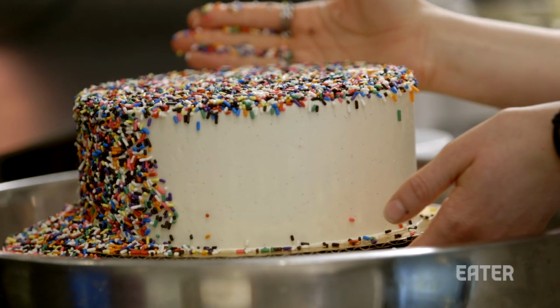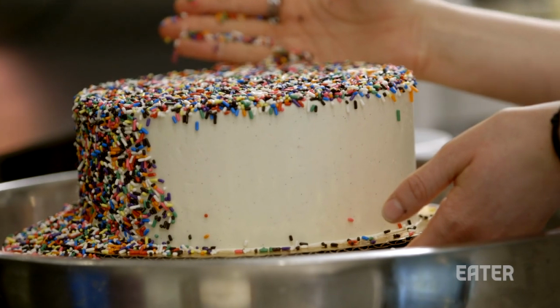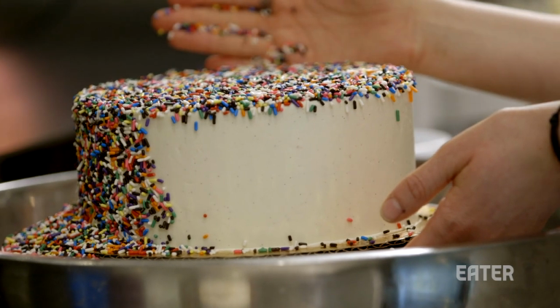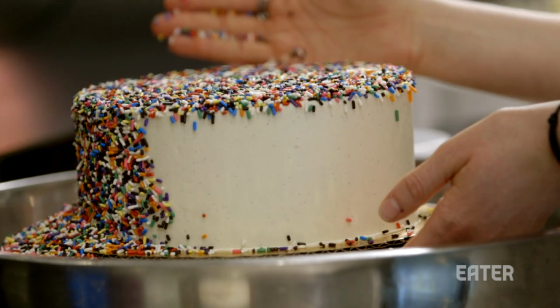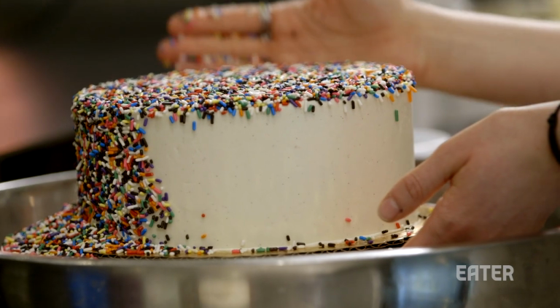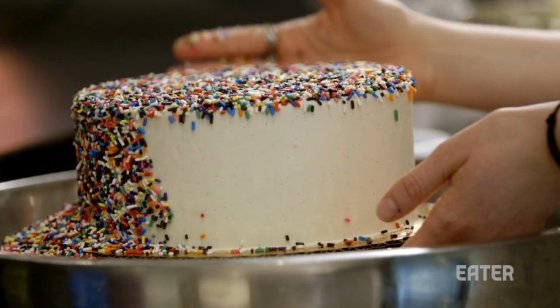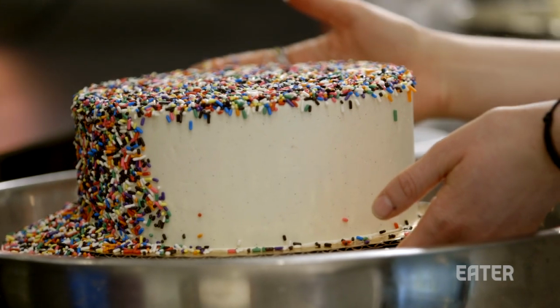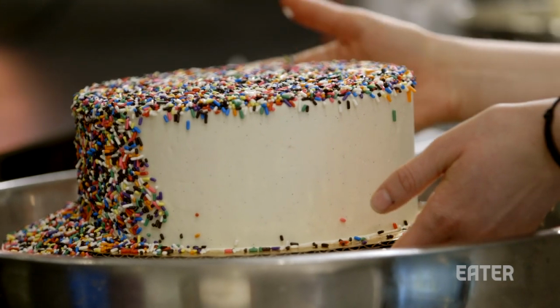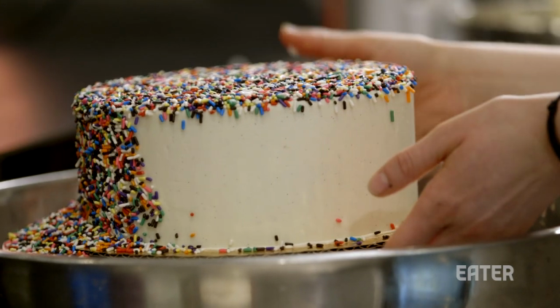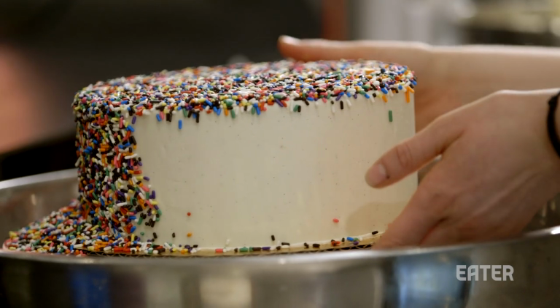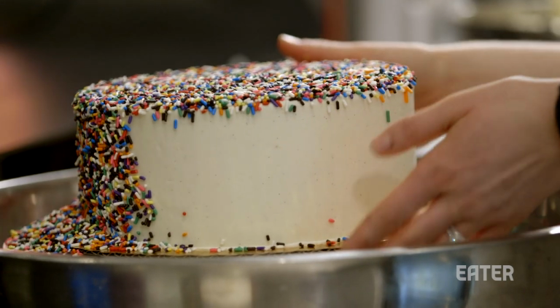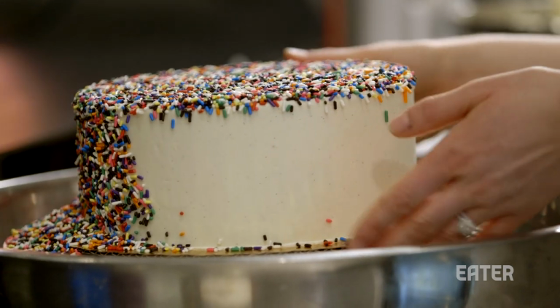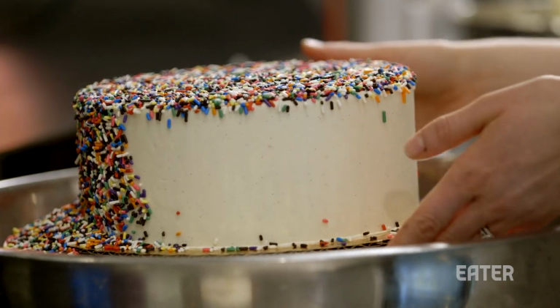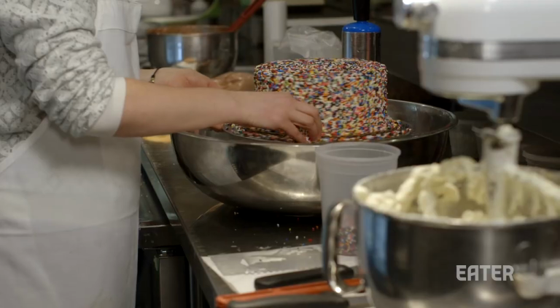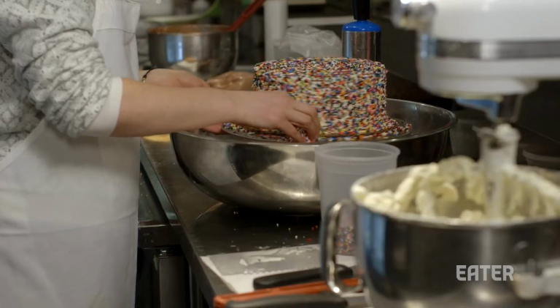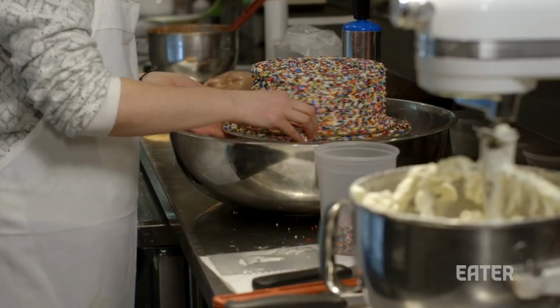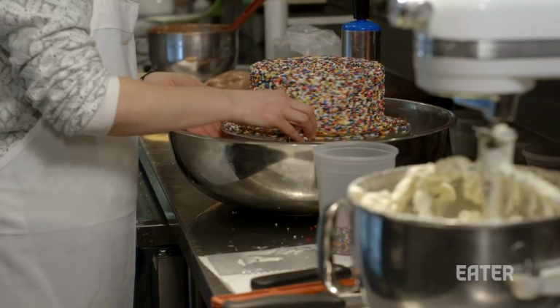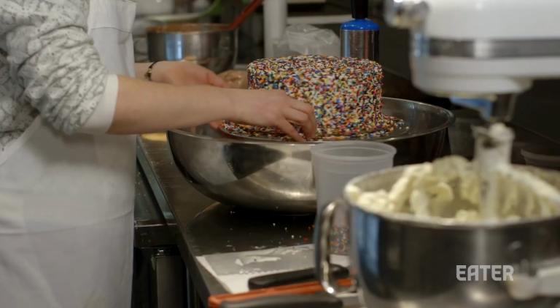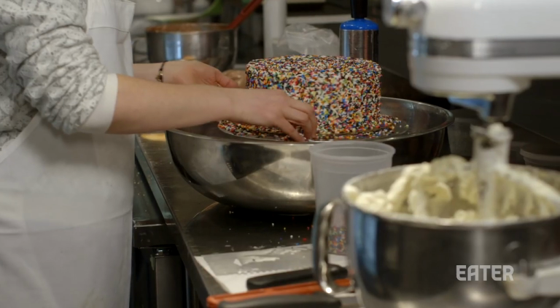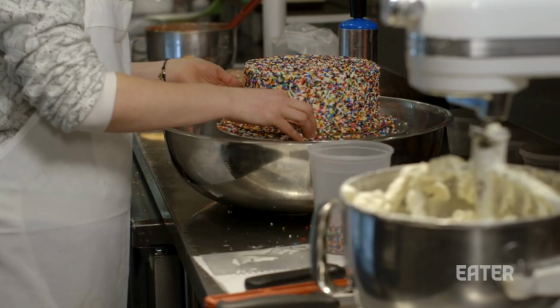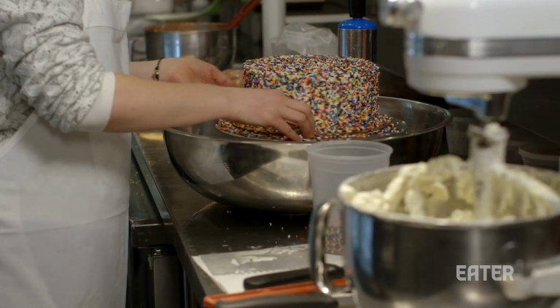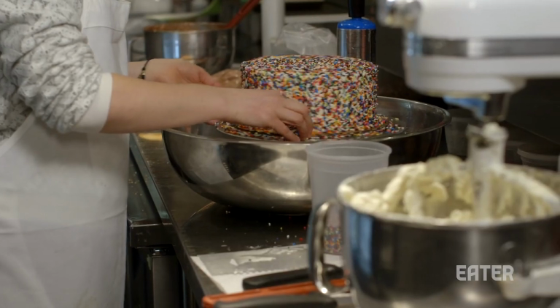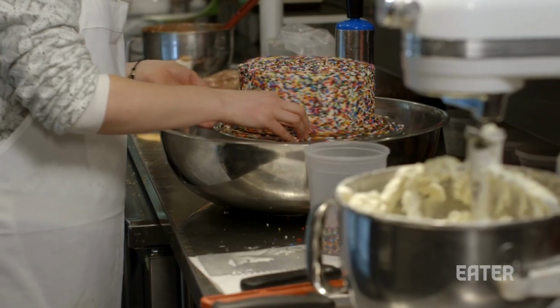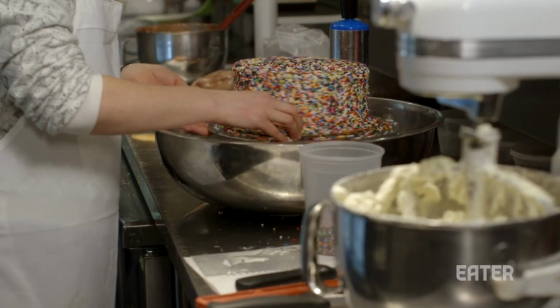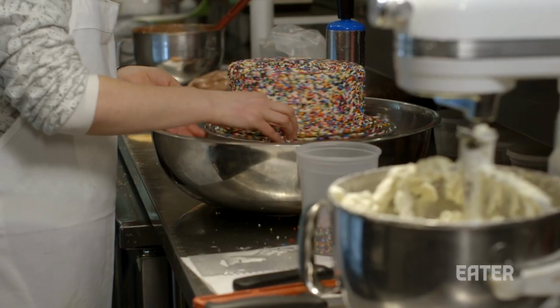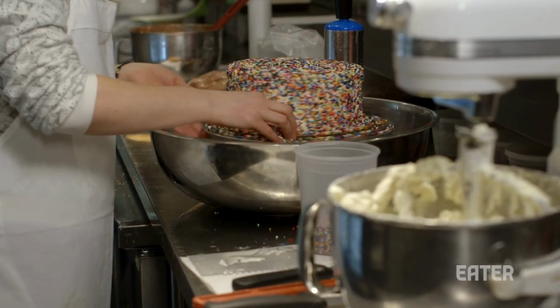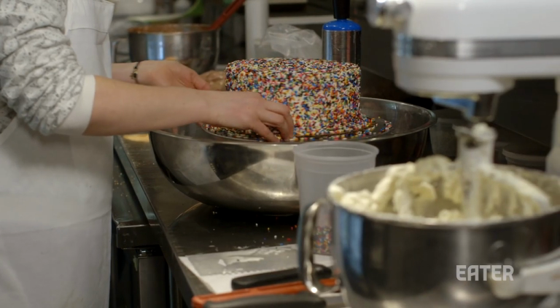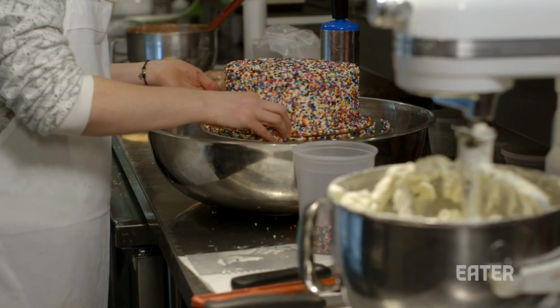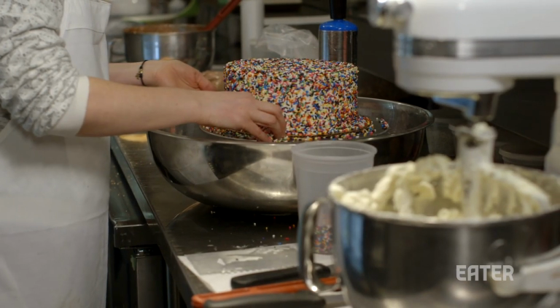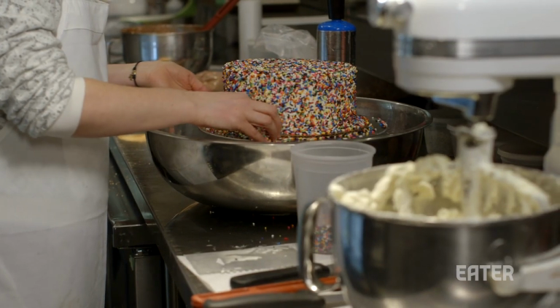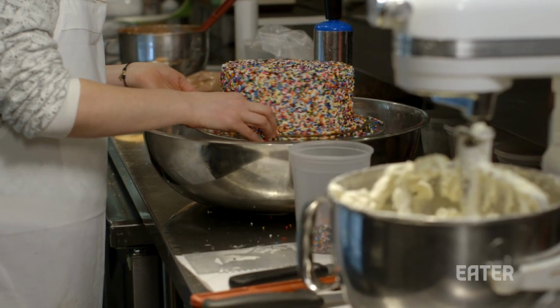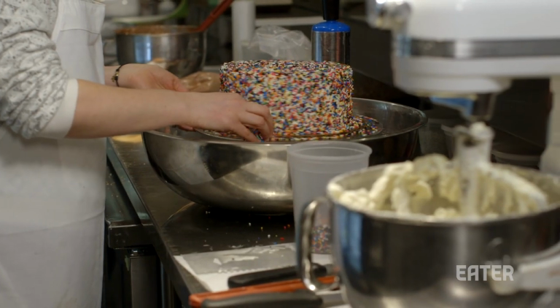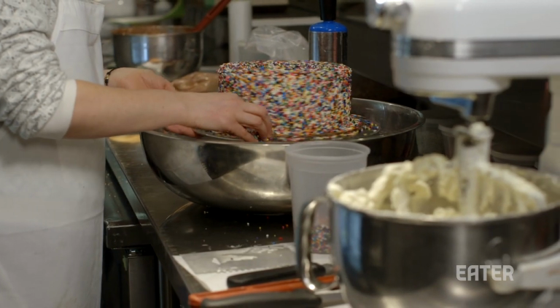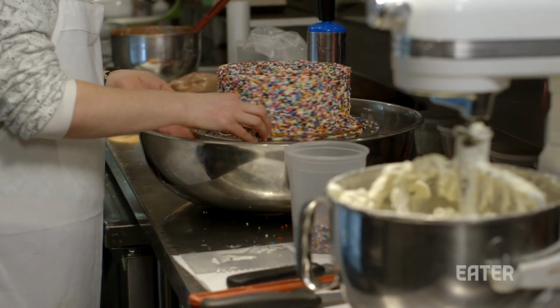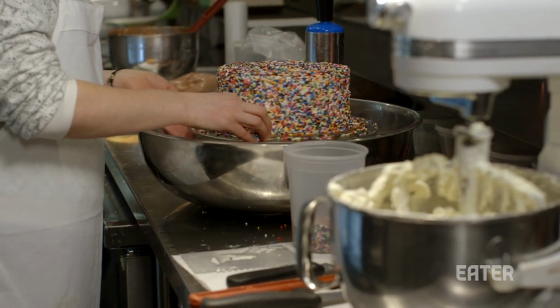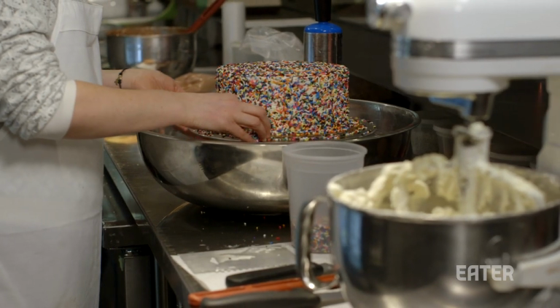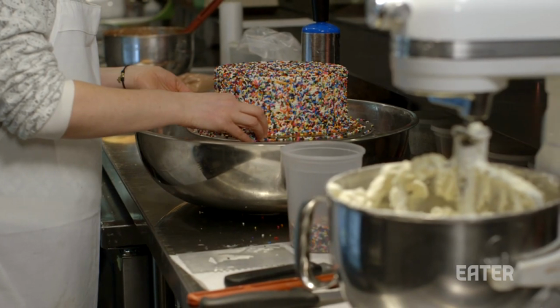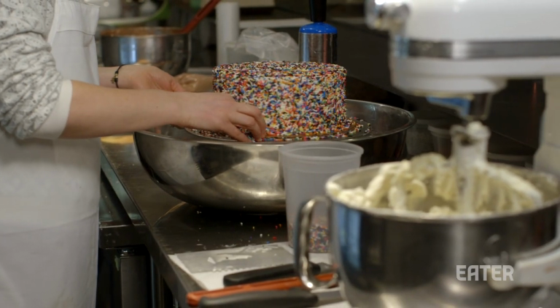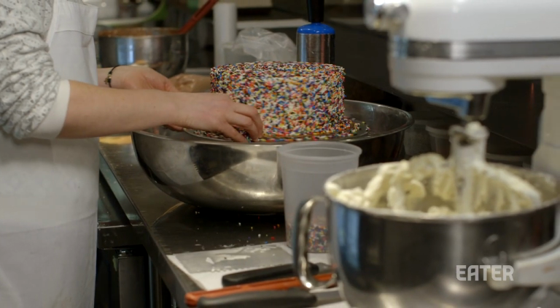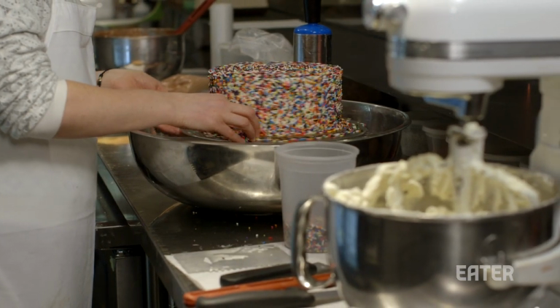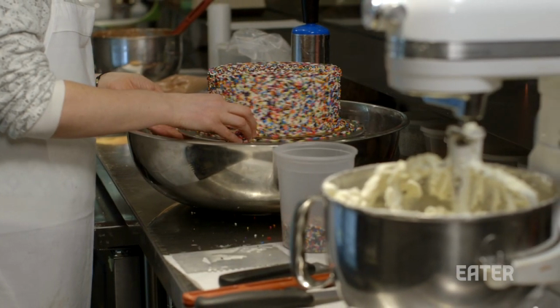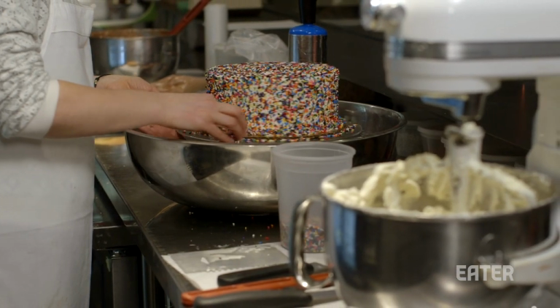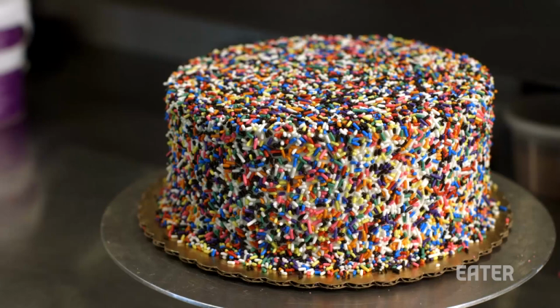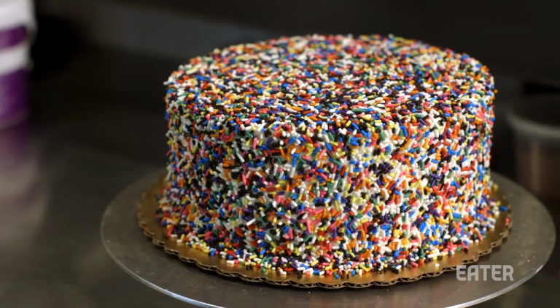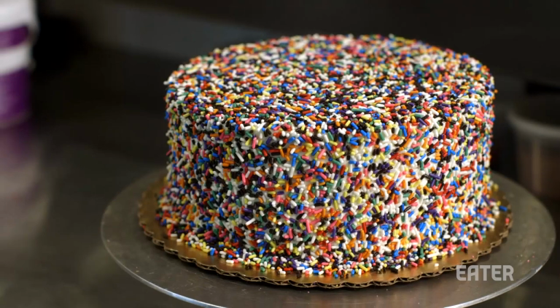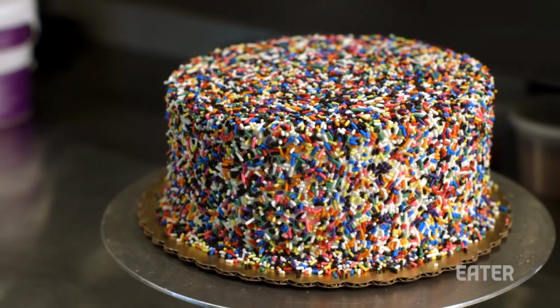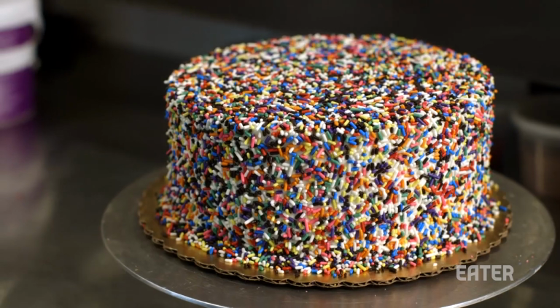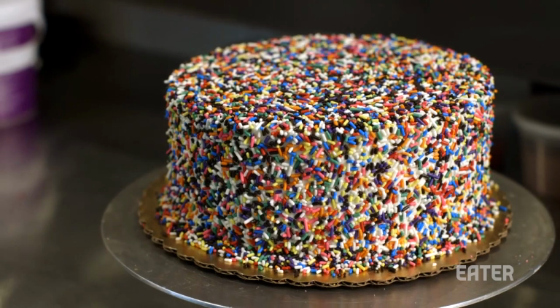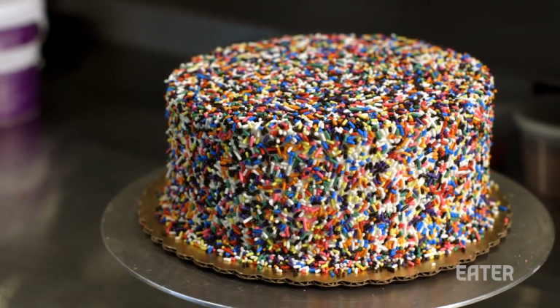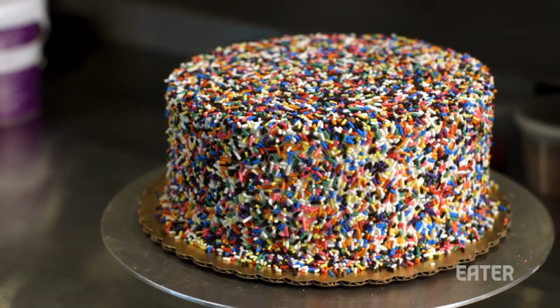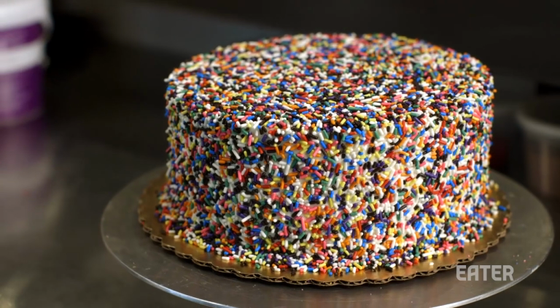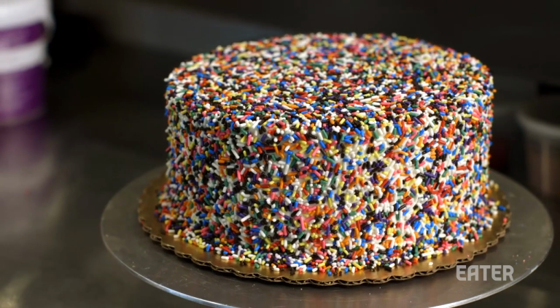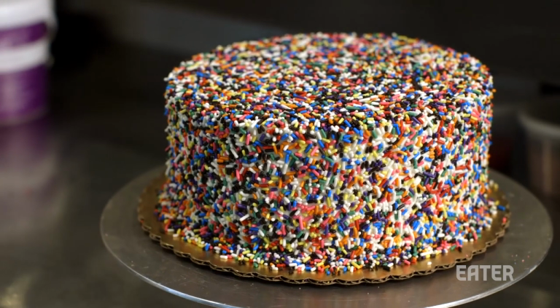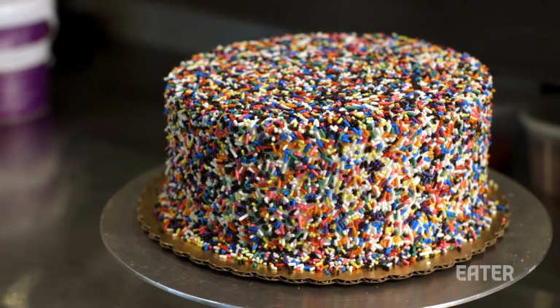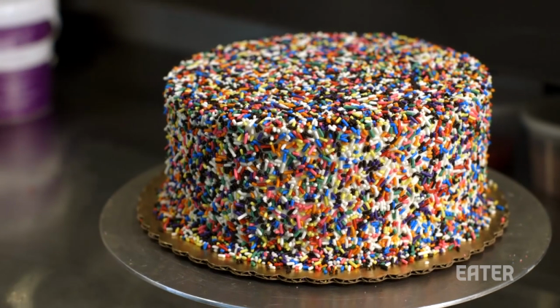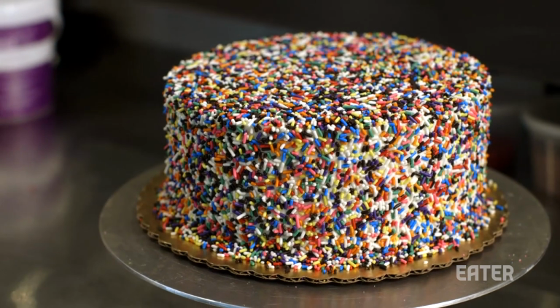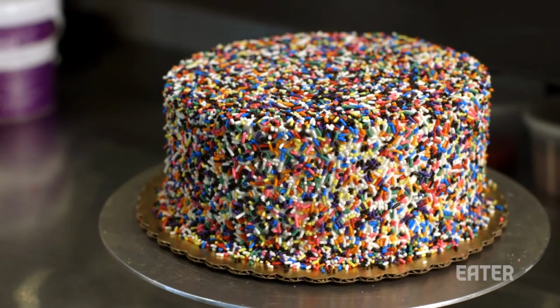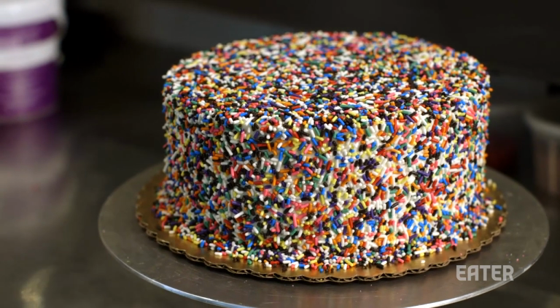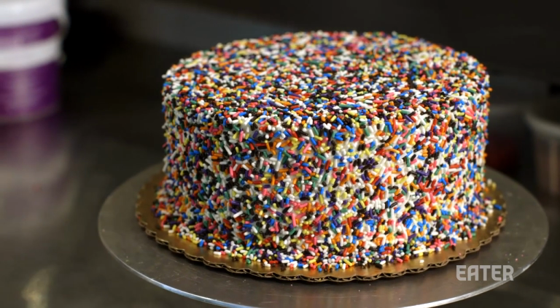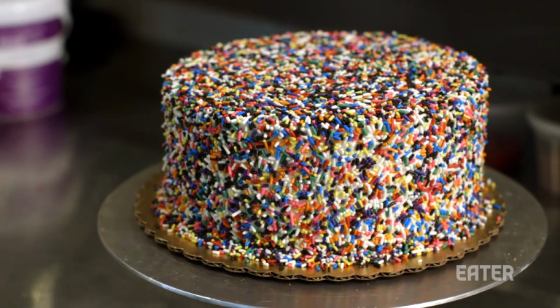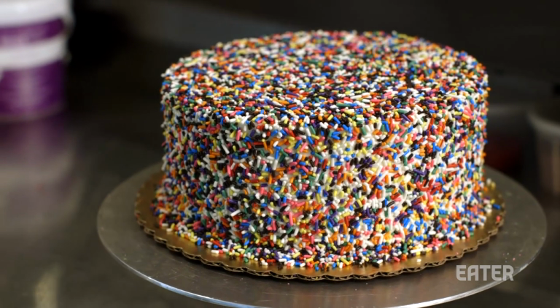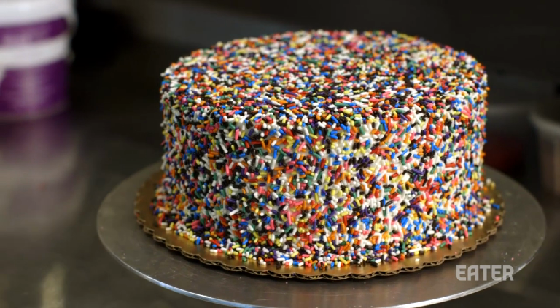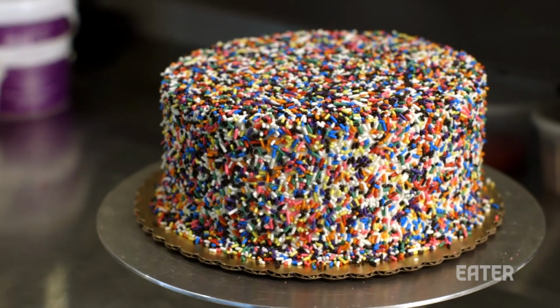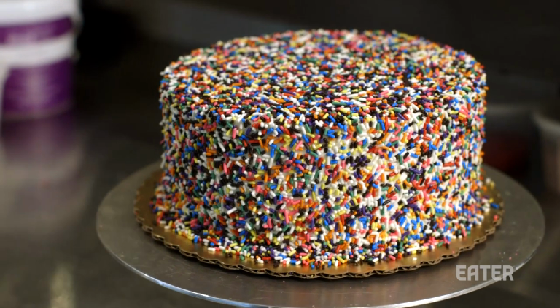Then you just pull all the excess sprinkles off and catch them in the bowl. And that's it — that's our sprinkle cake.